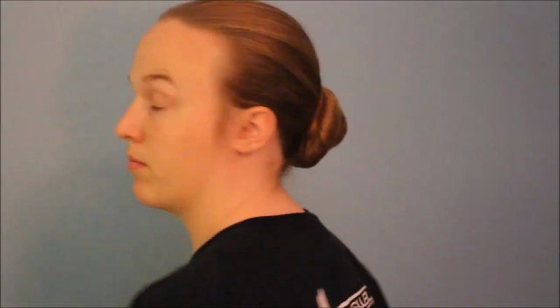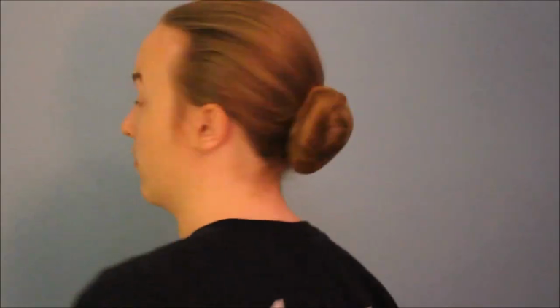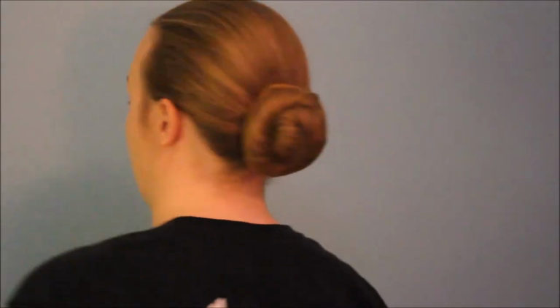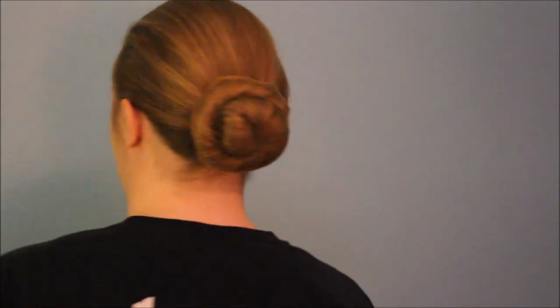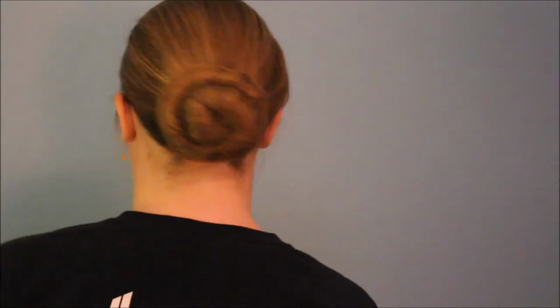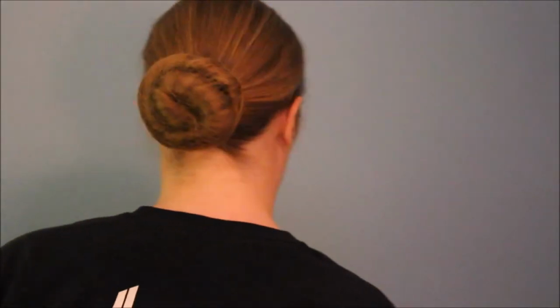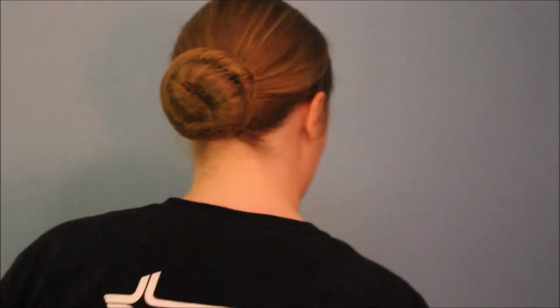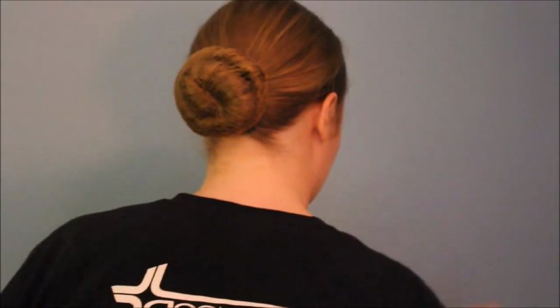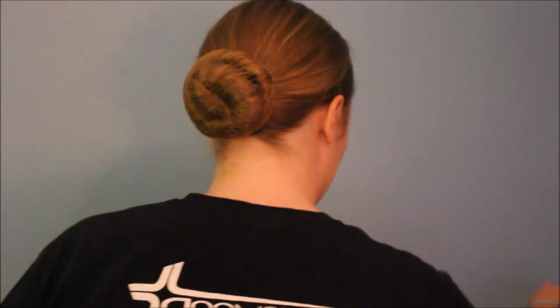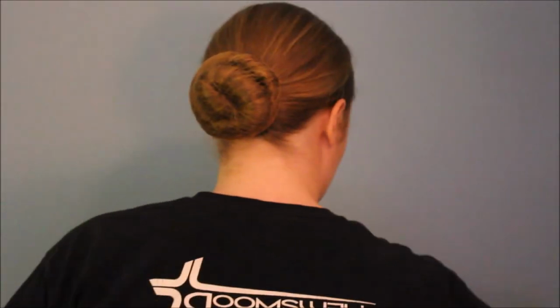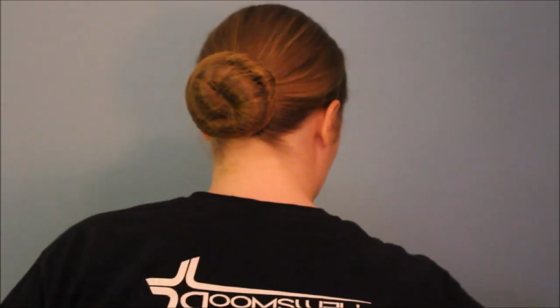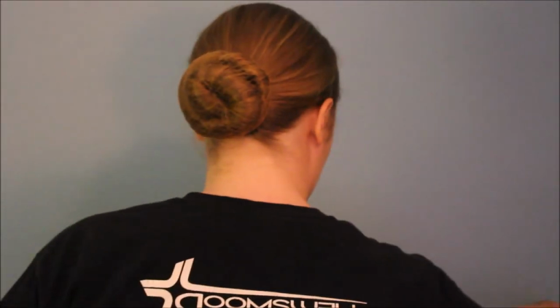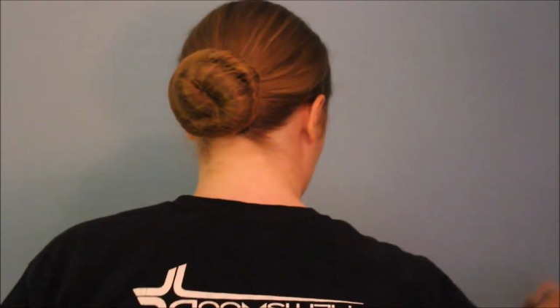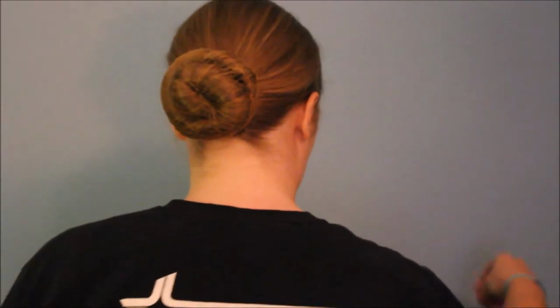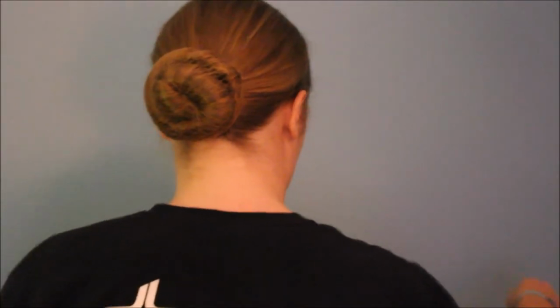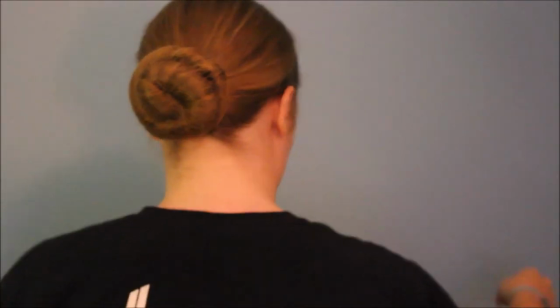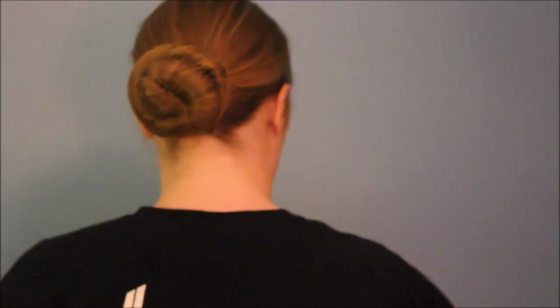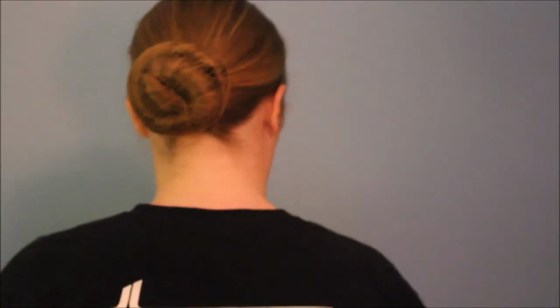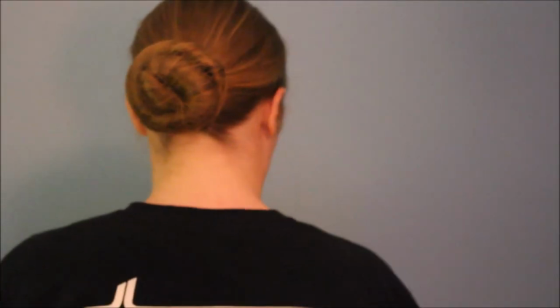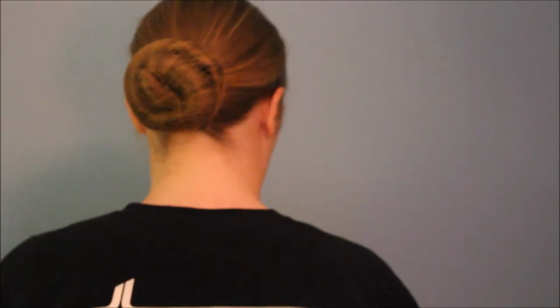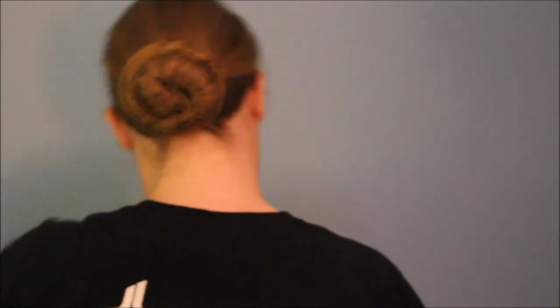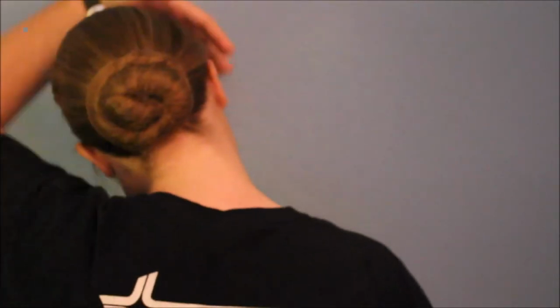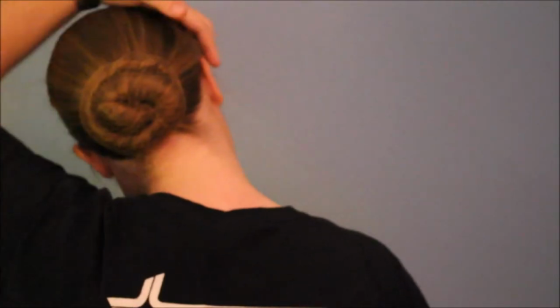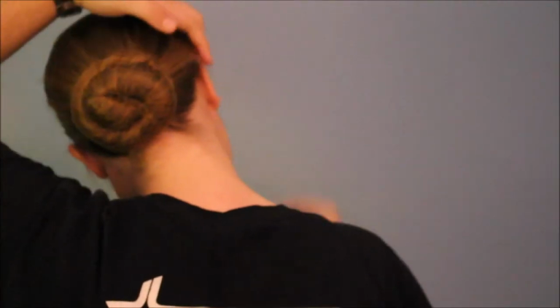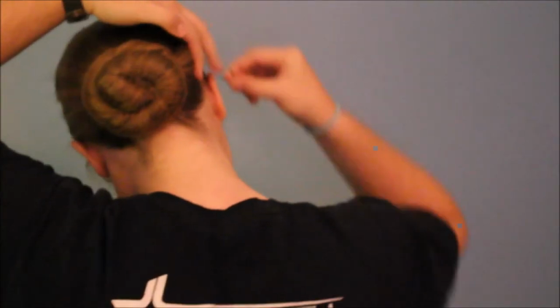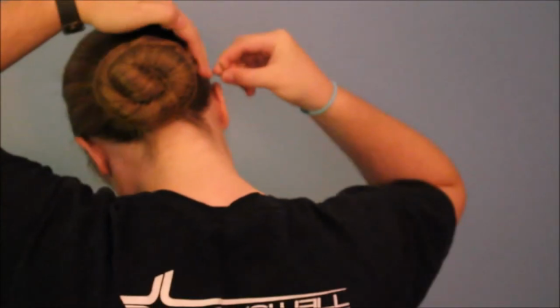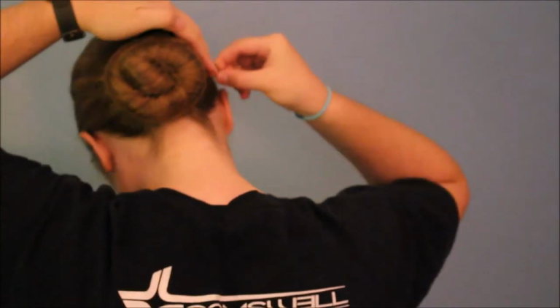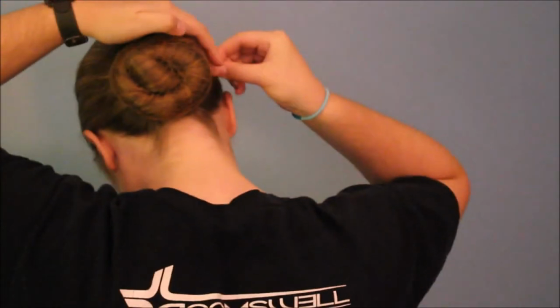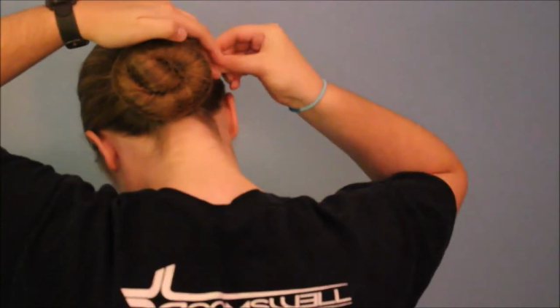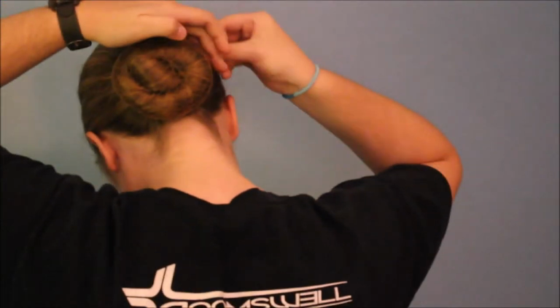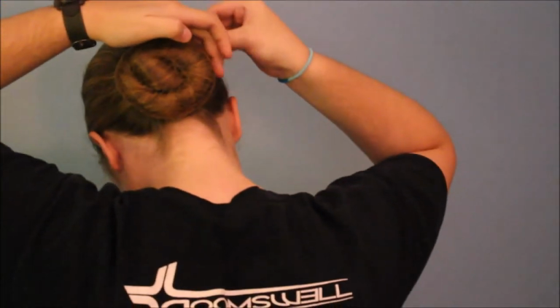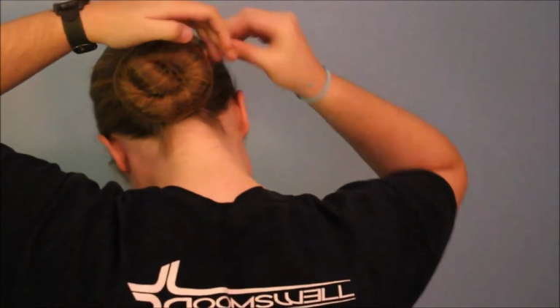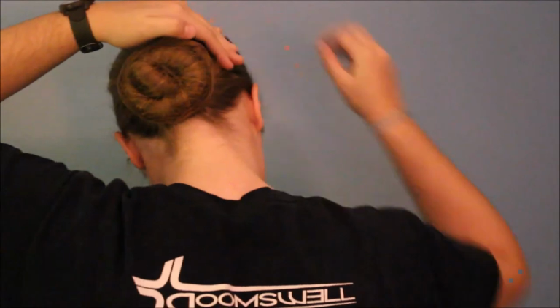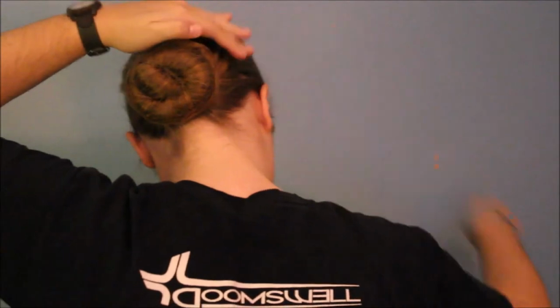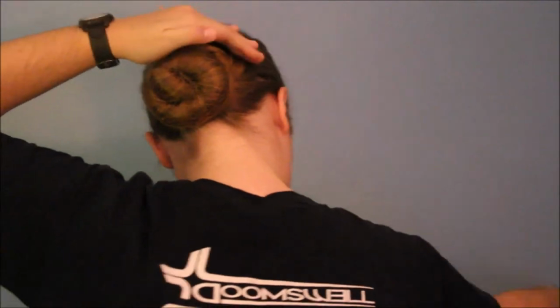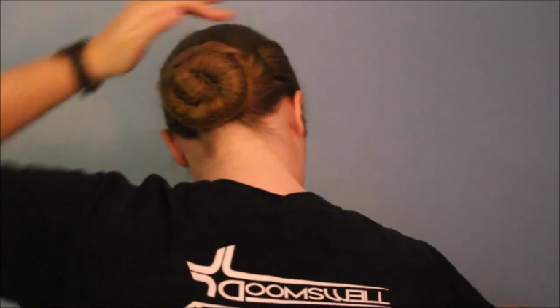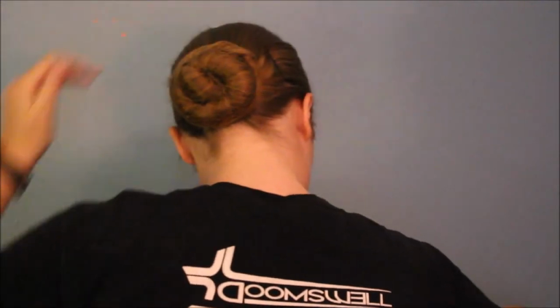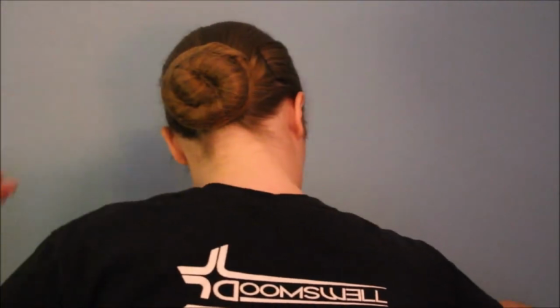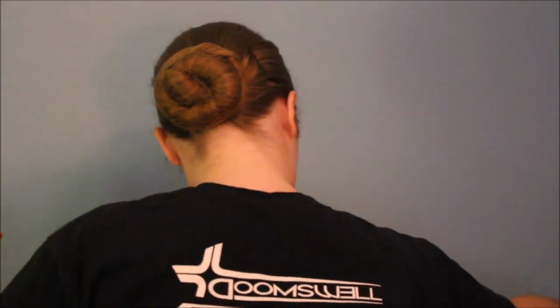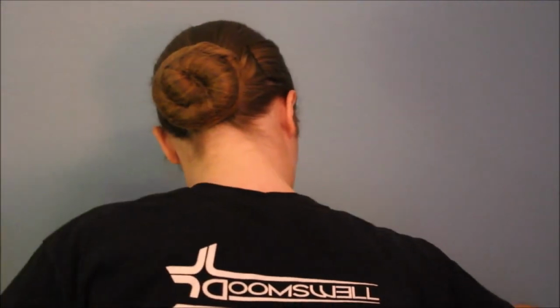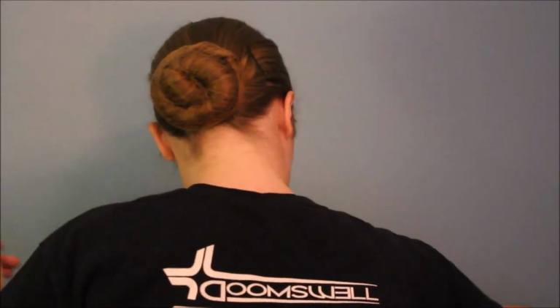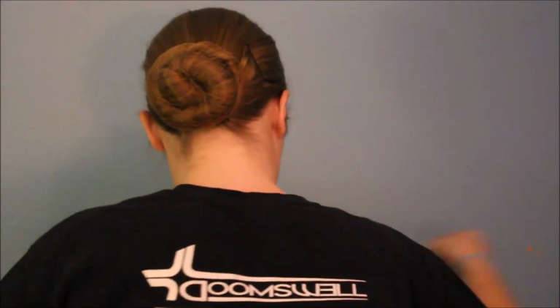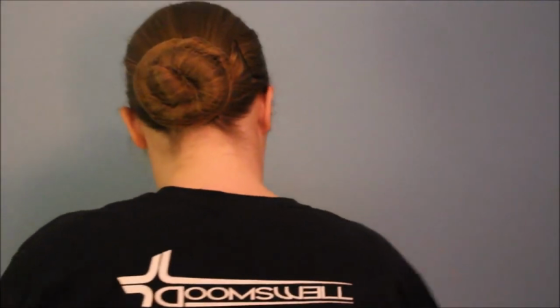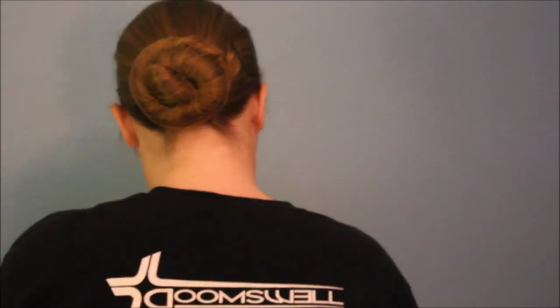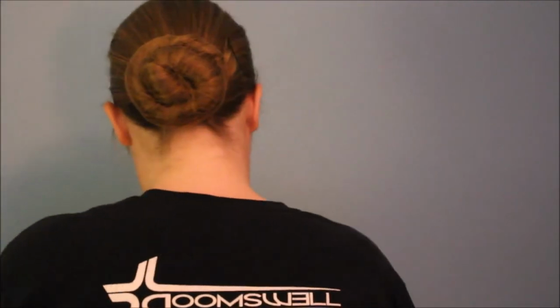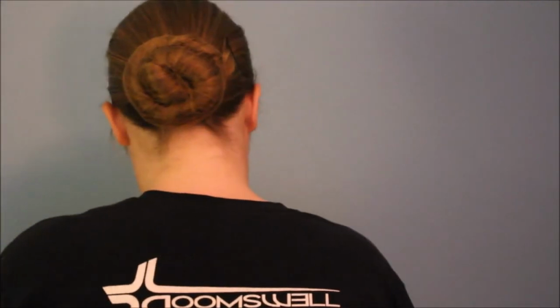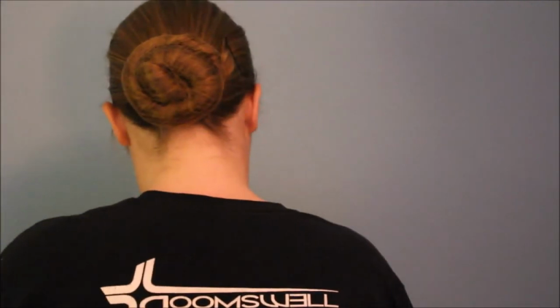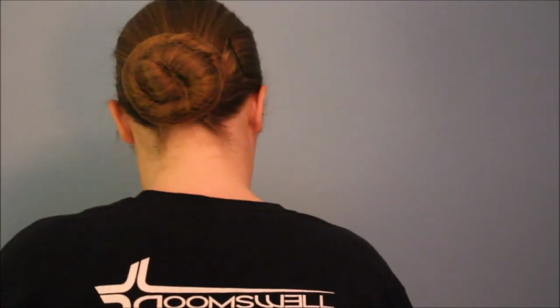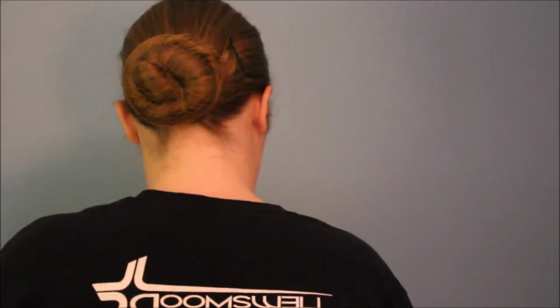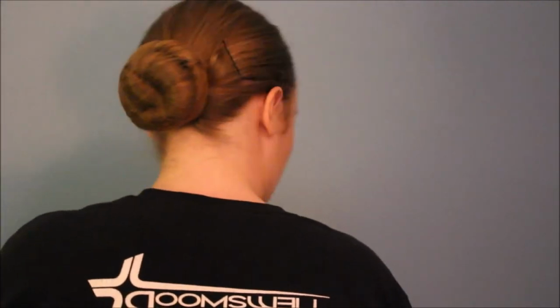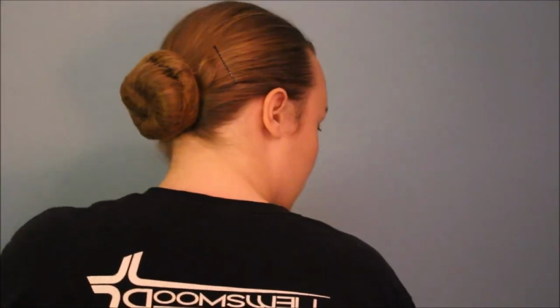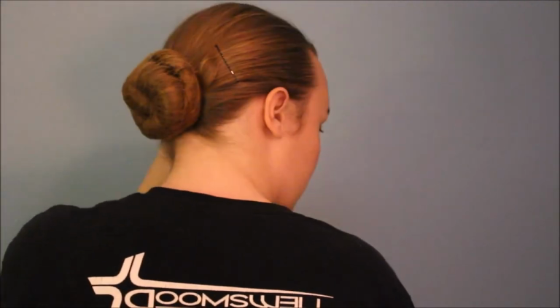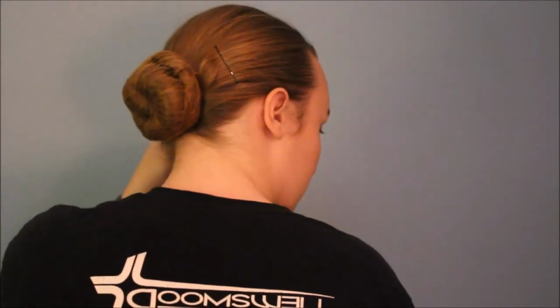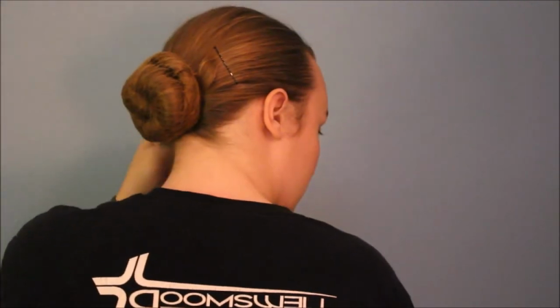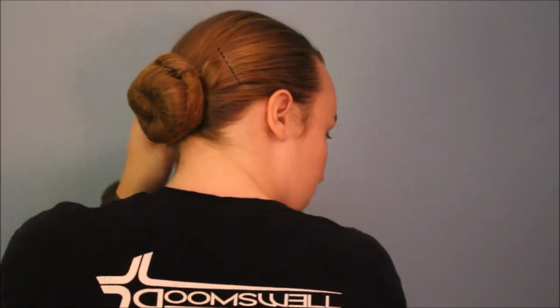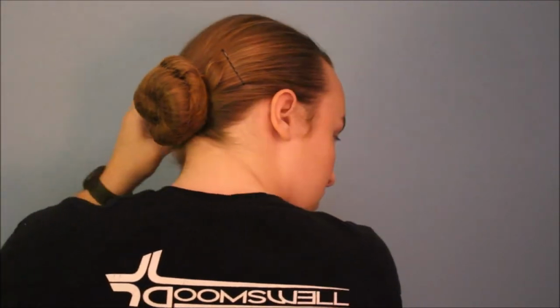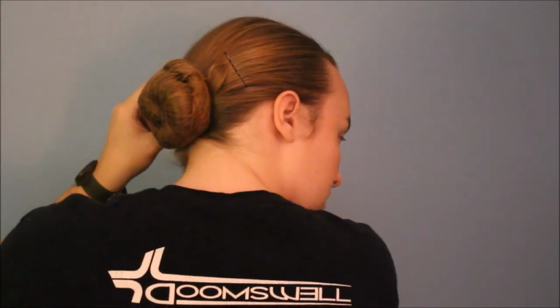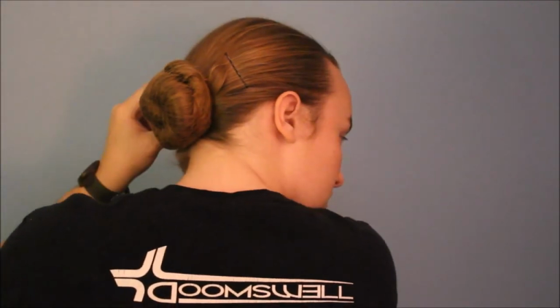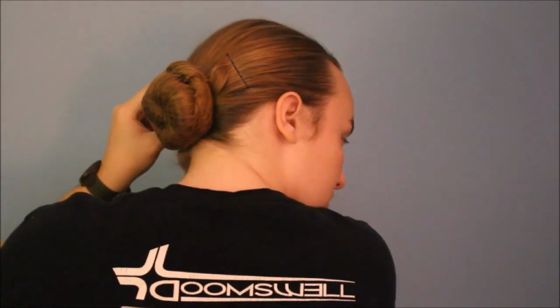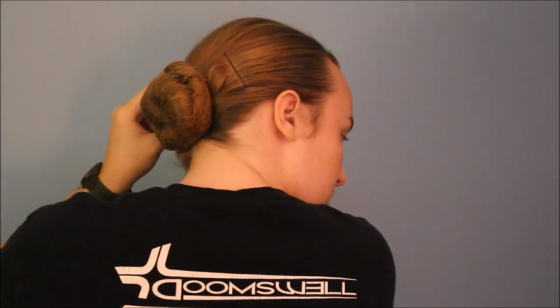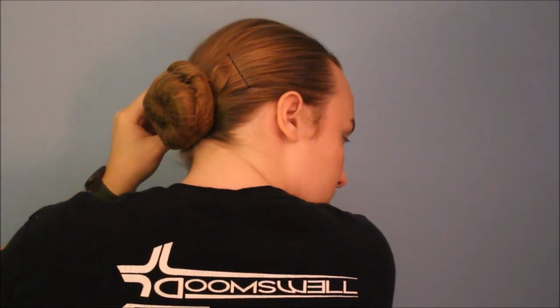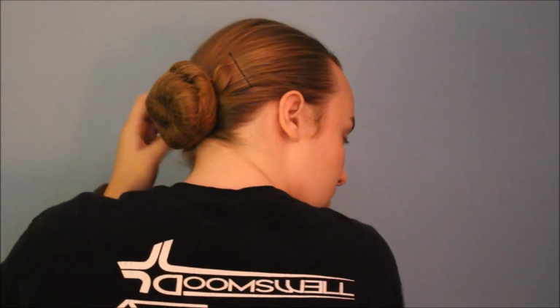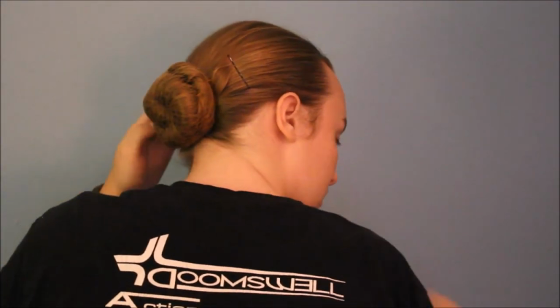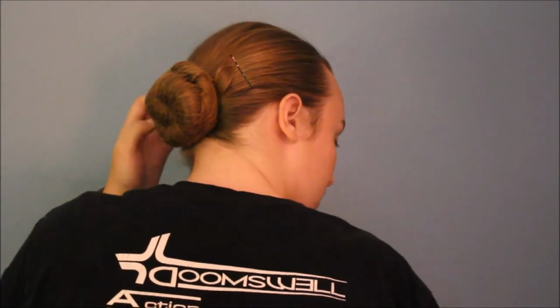What I did next was I added a hair net and then added bobby pins to the sides of my head to secure any flyaways.